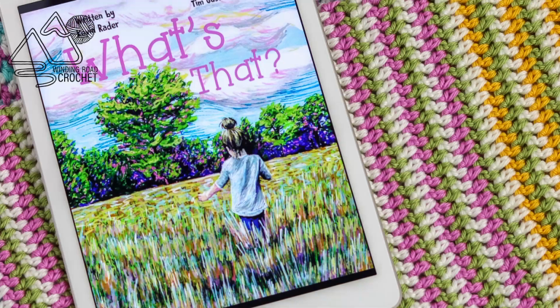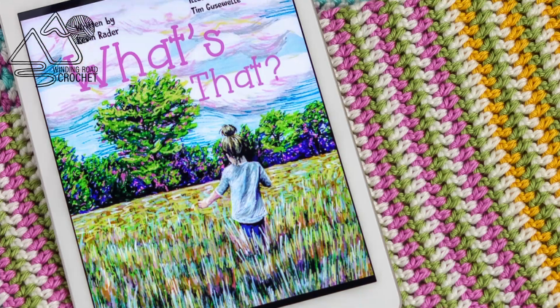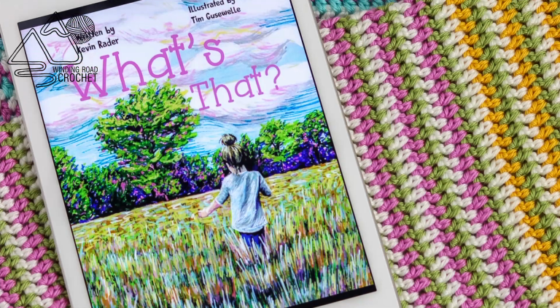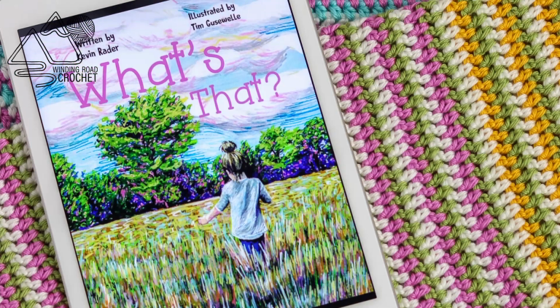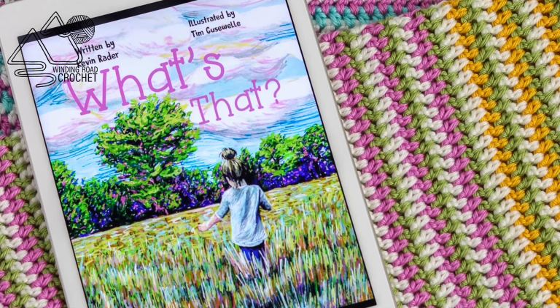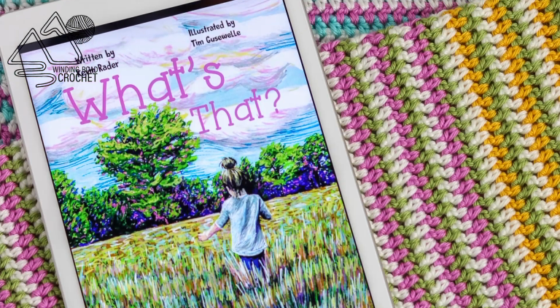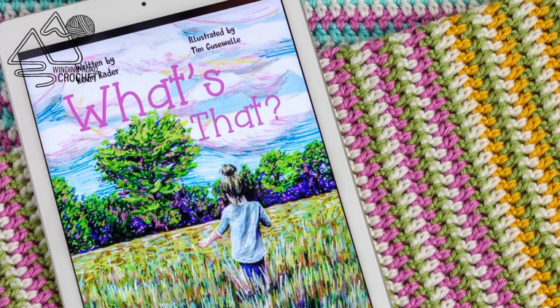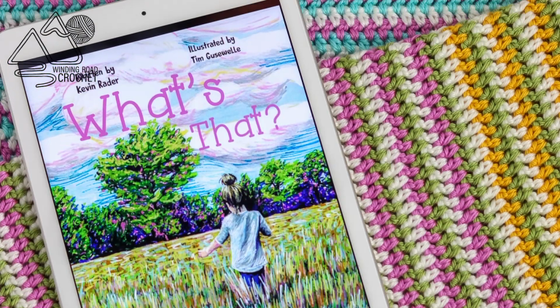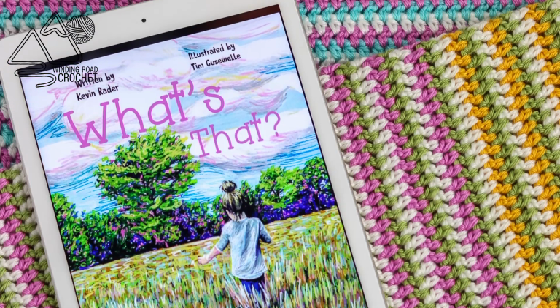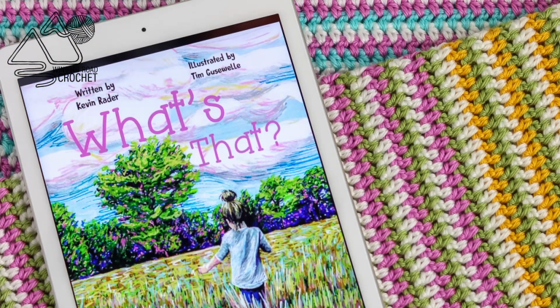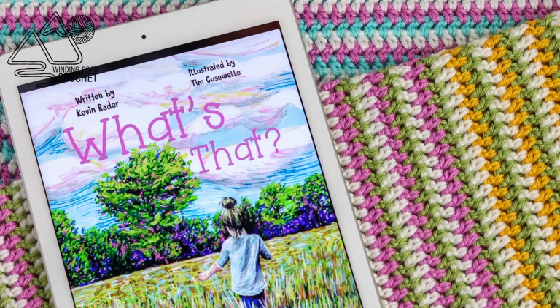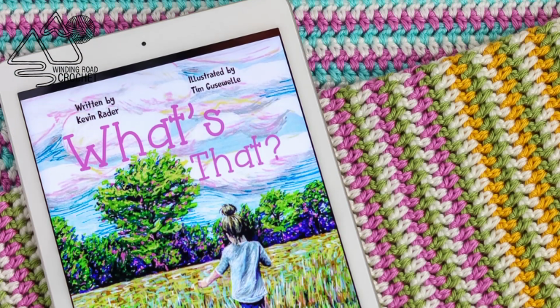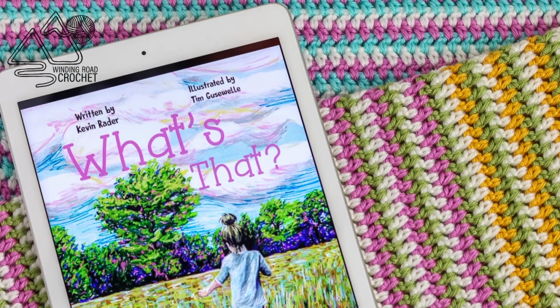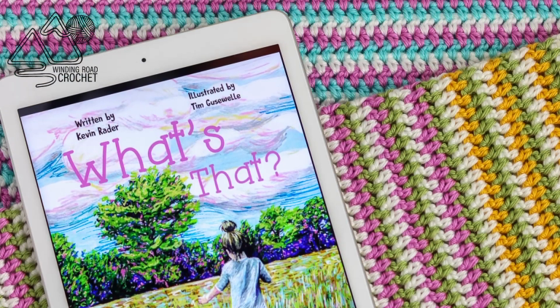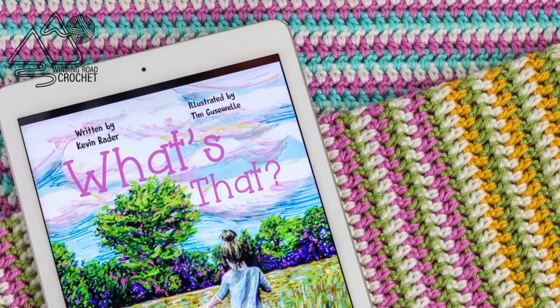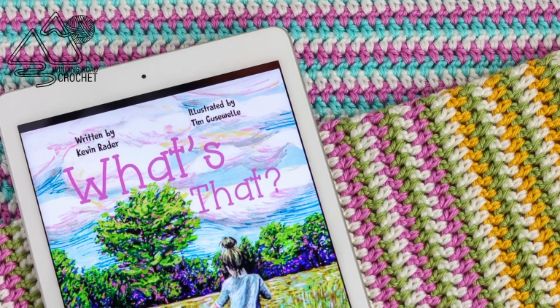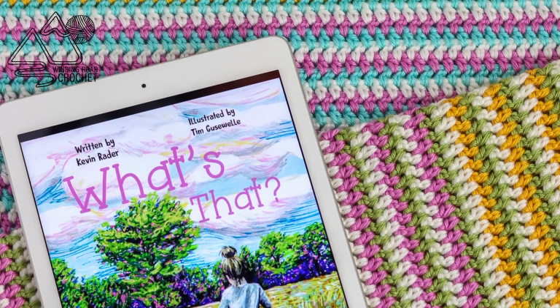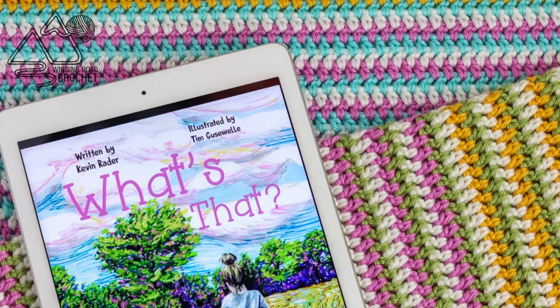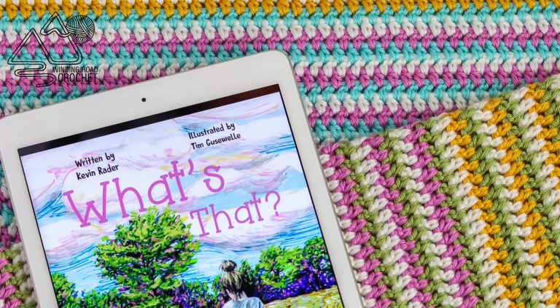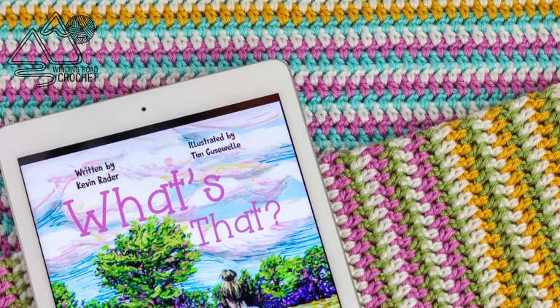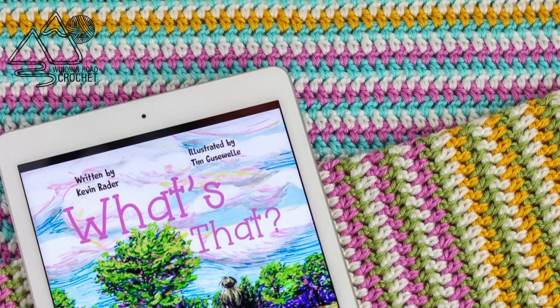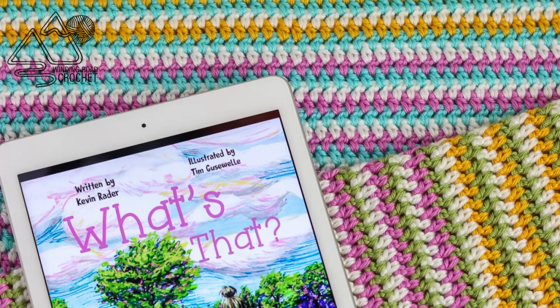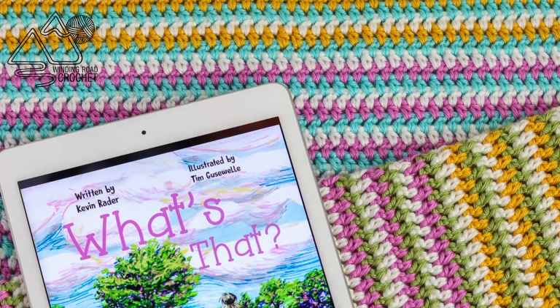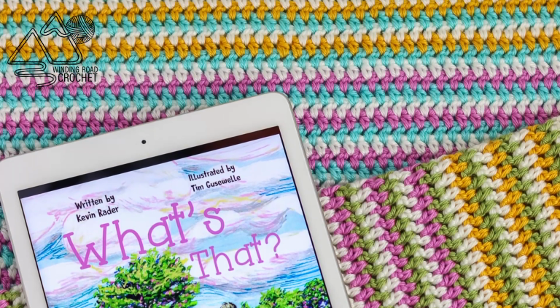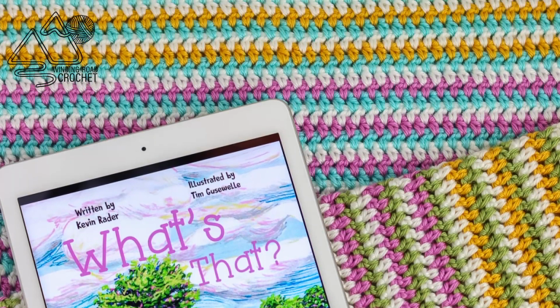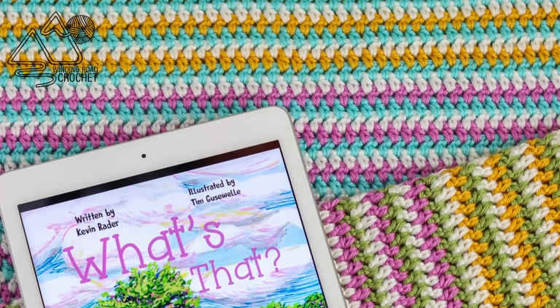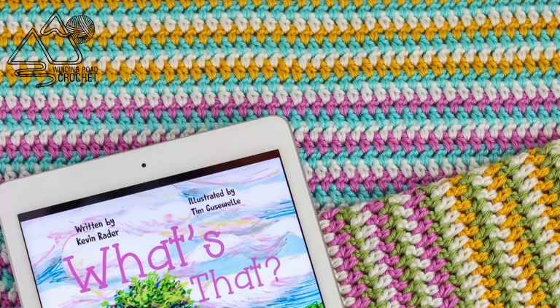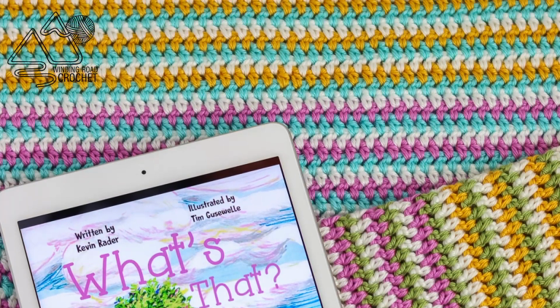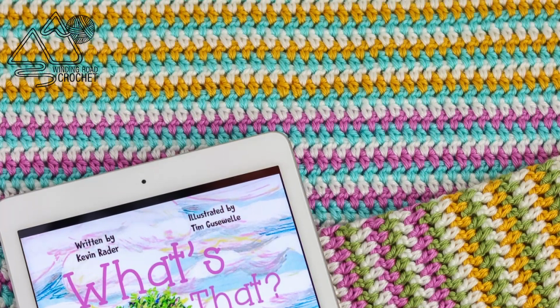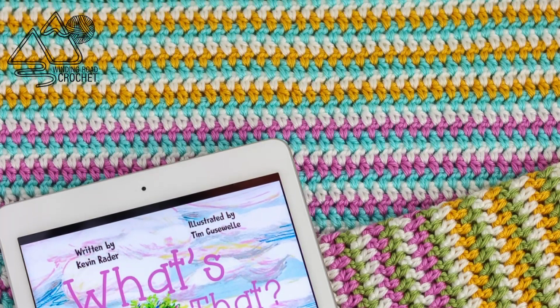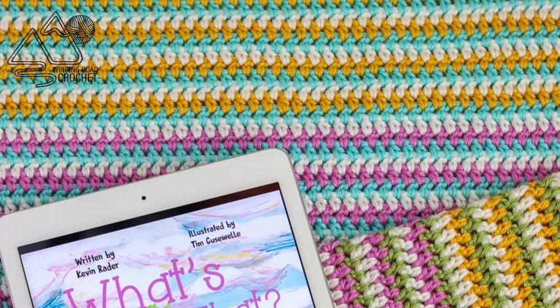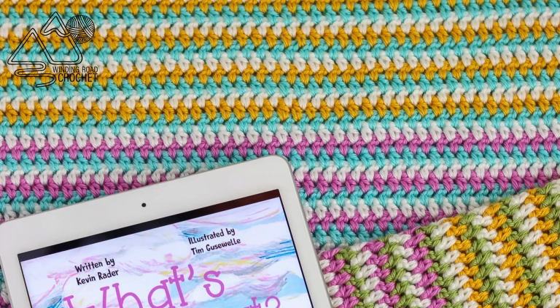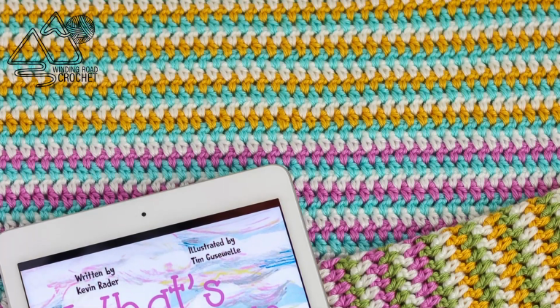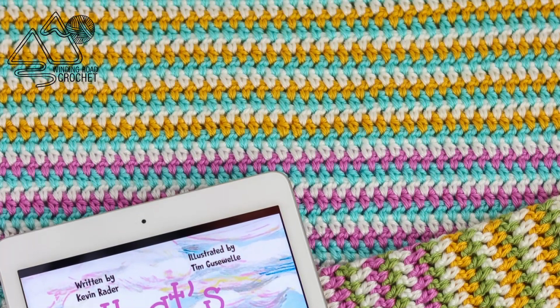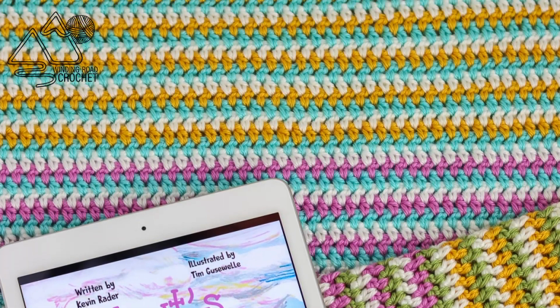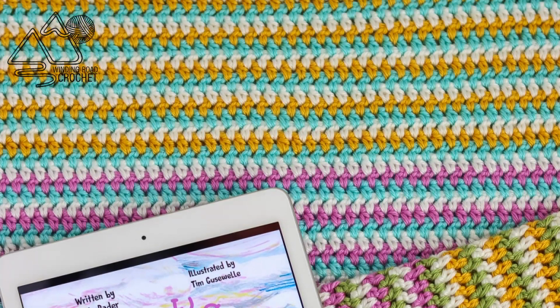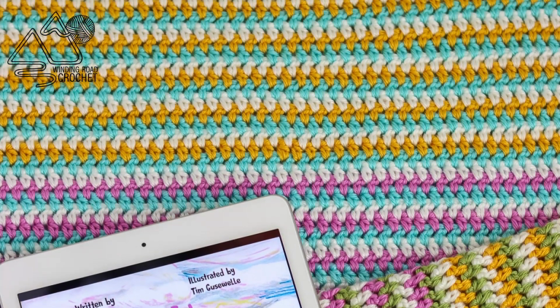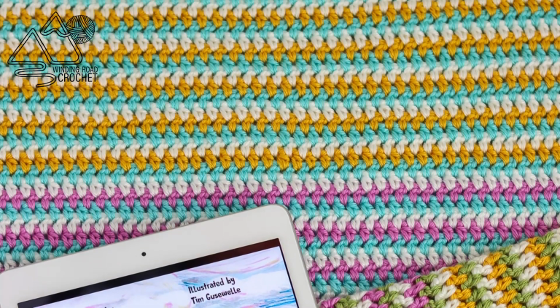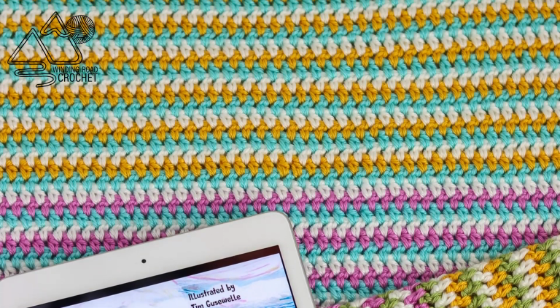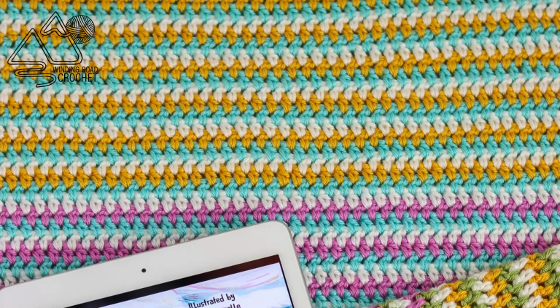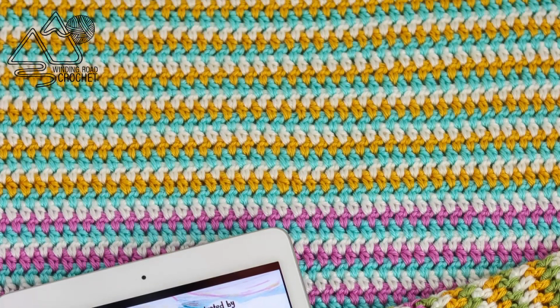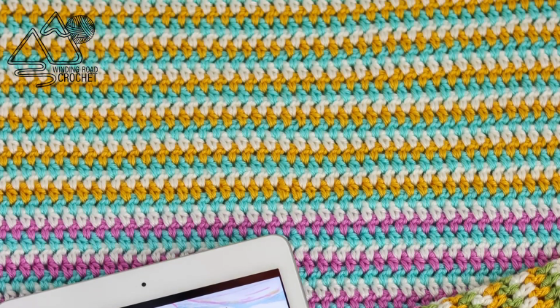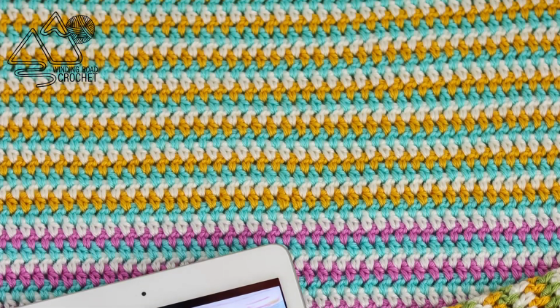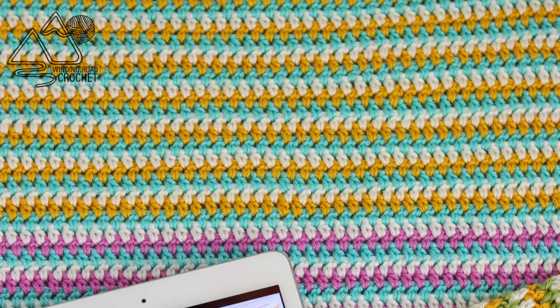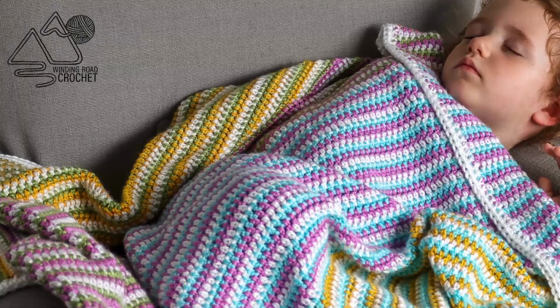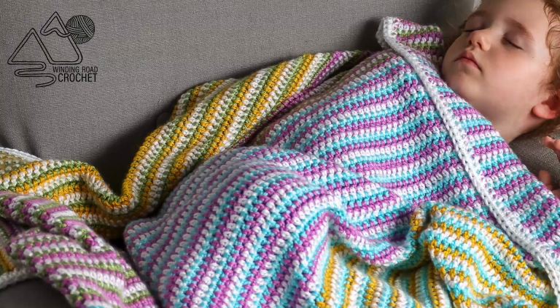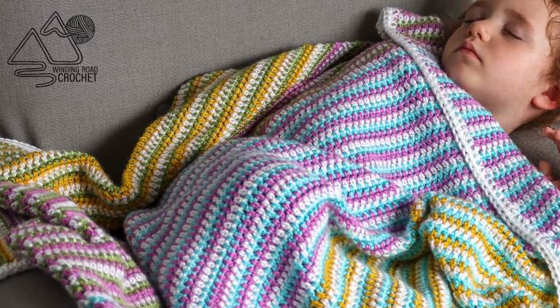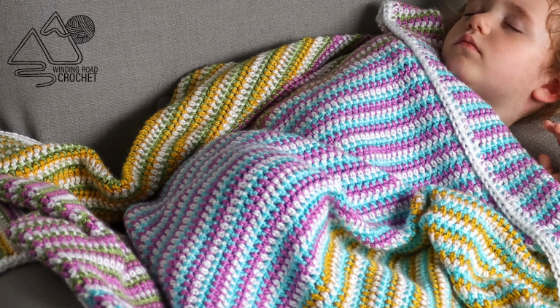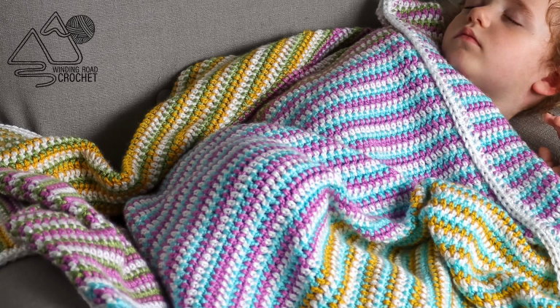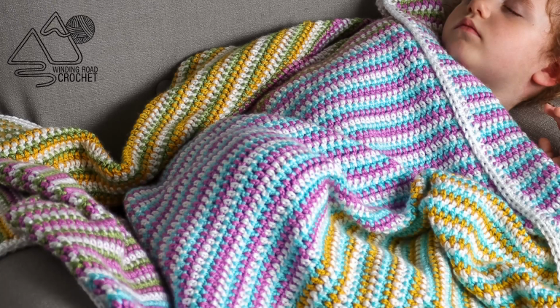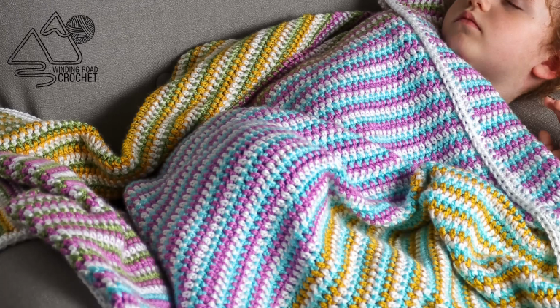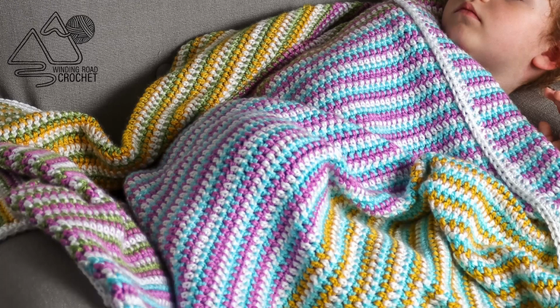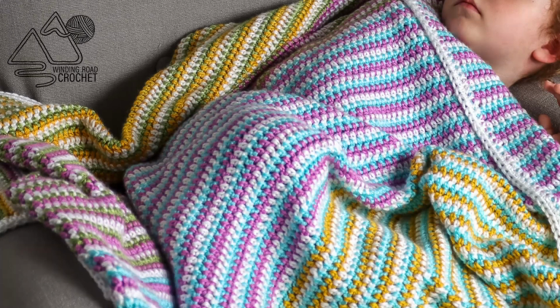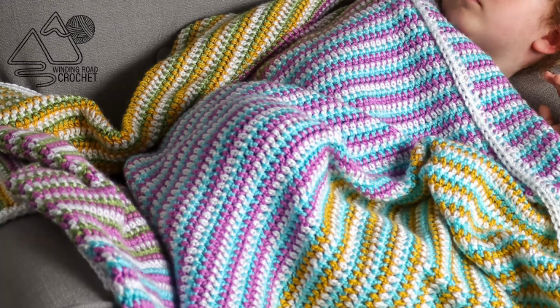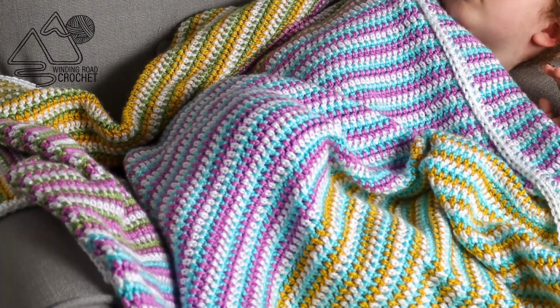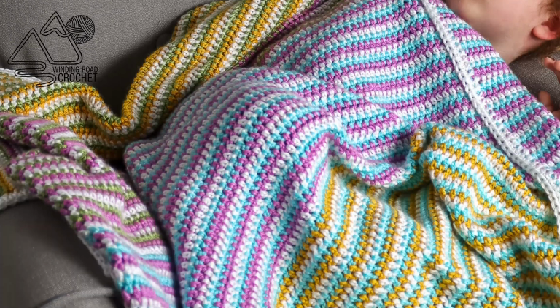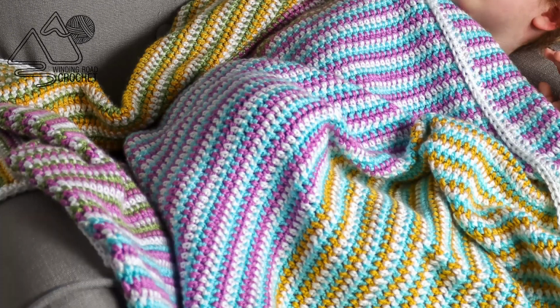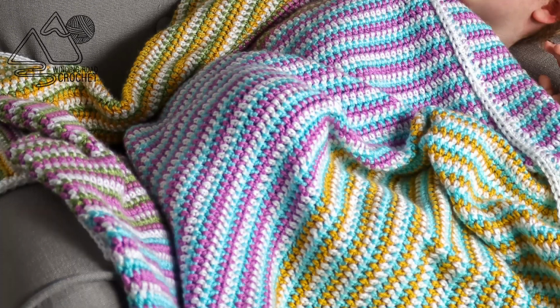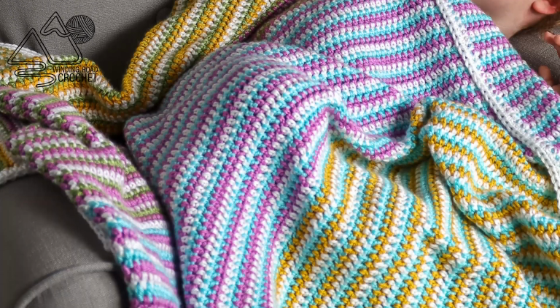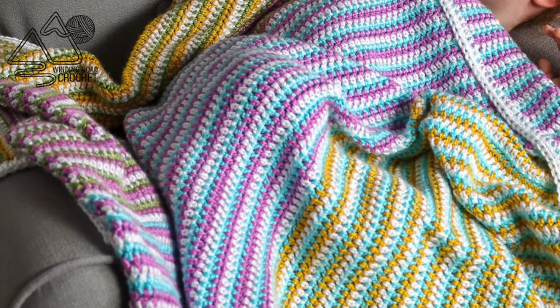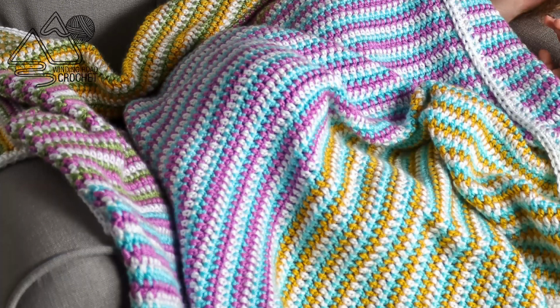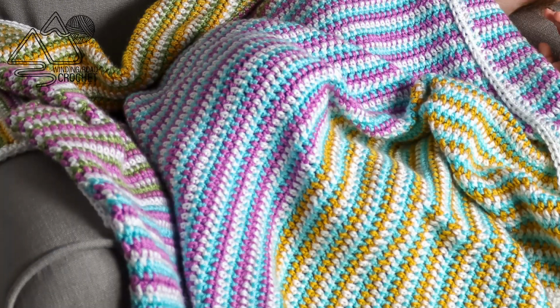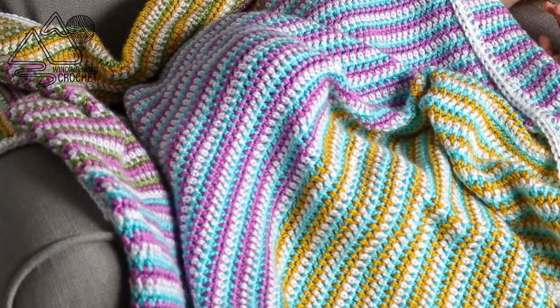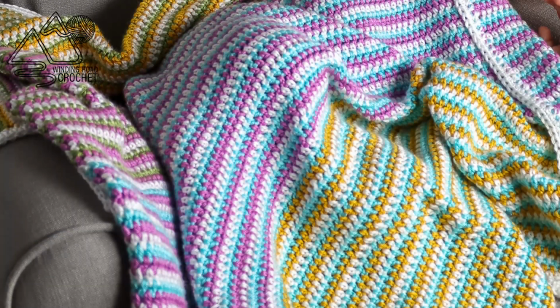Hello Happy Crocheters! This is Lindsay from WindingRoadCrochet.com and today I'm going to show you how to make this really pretty striped afghan.